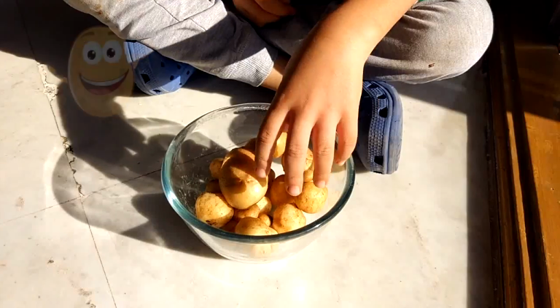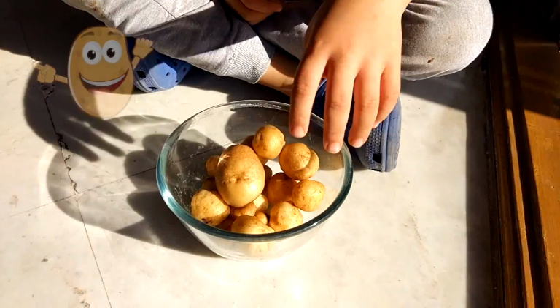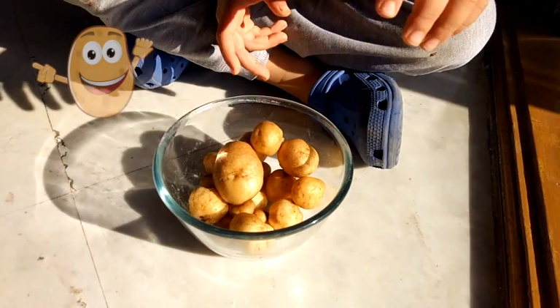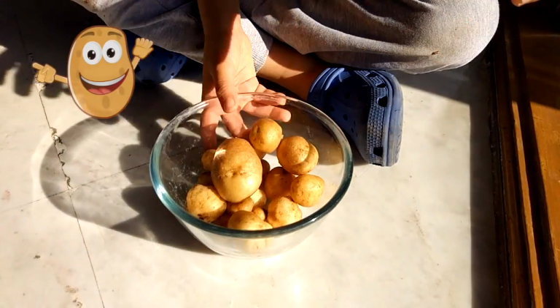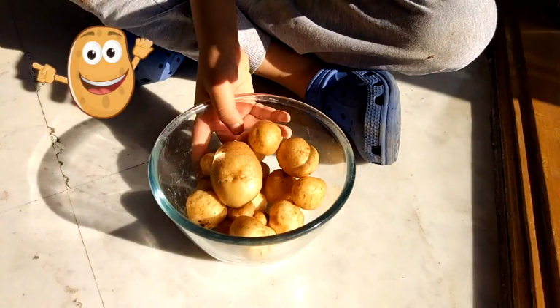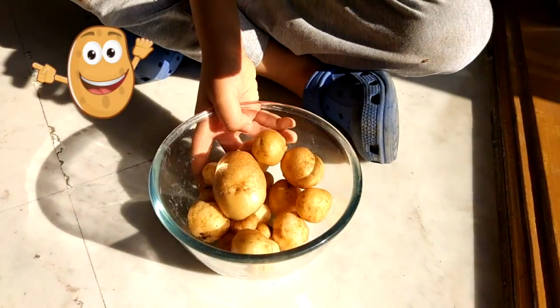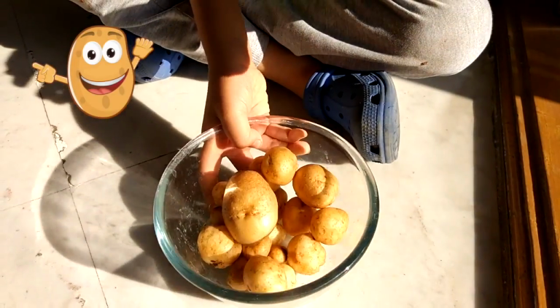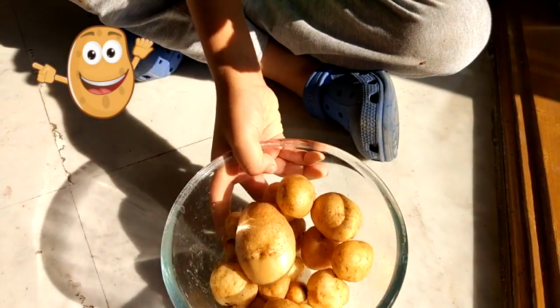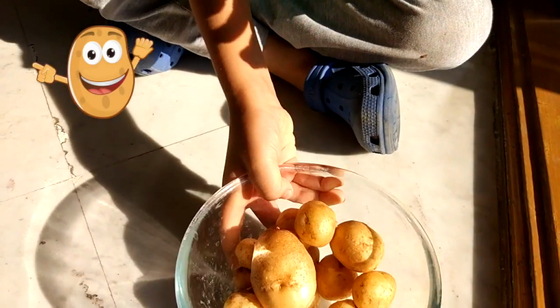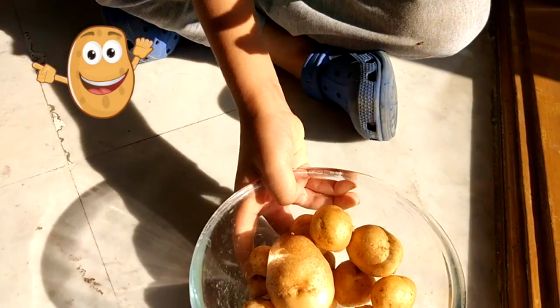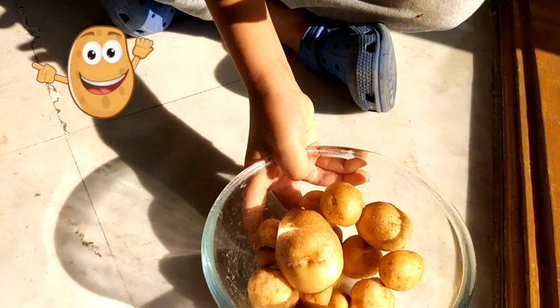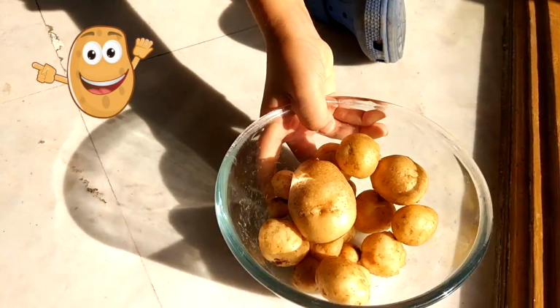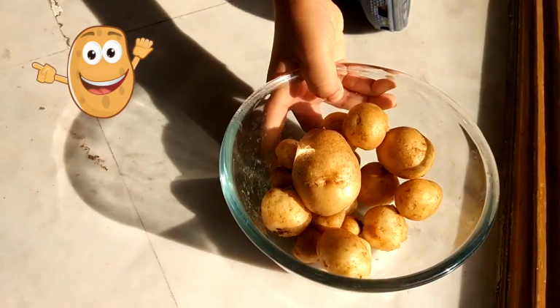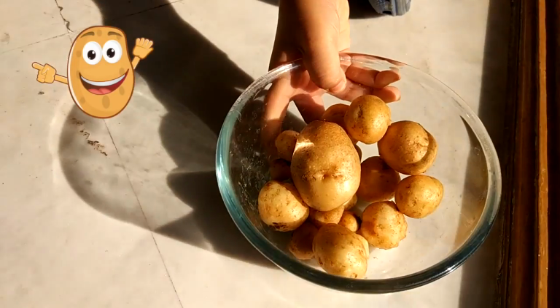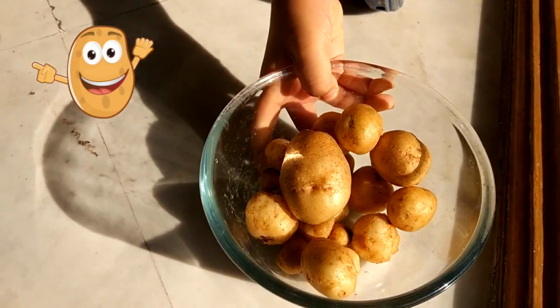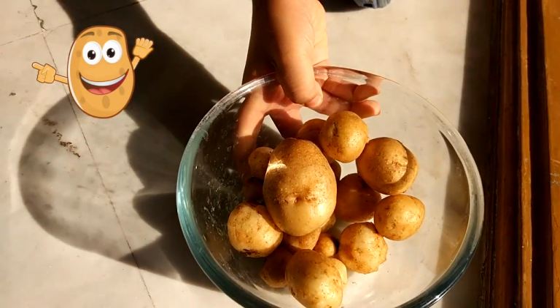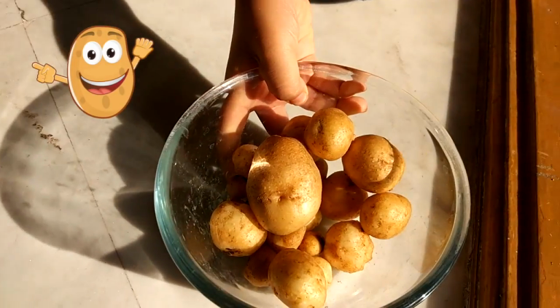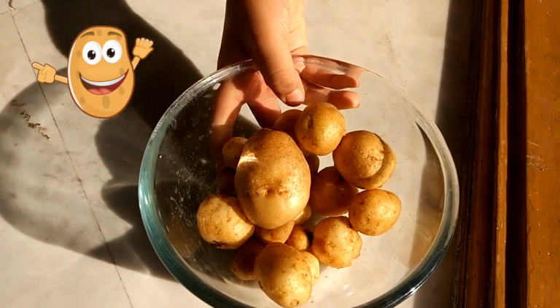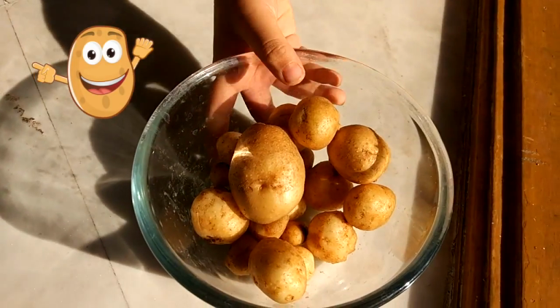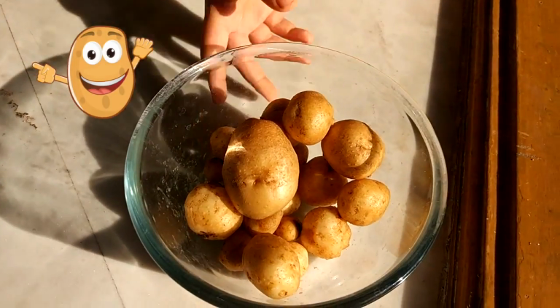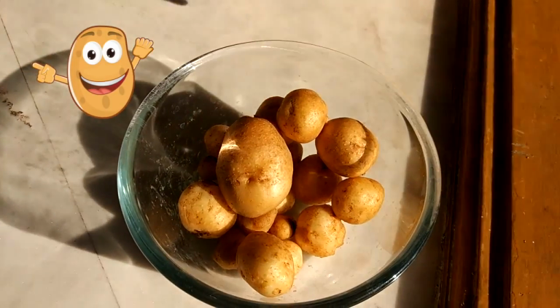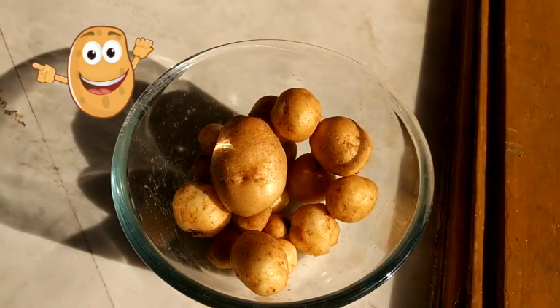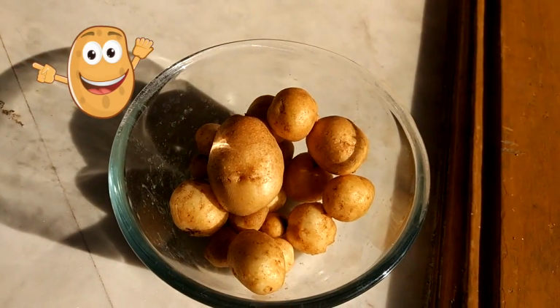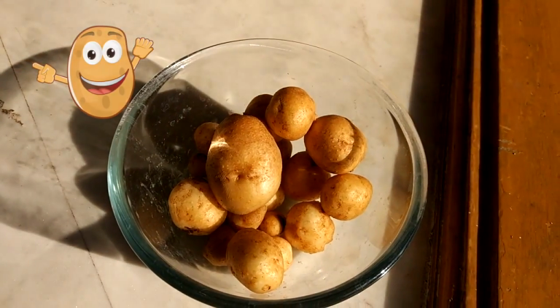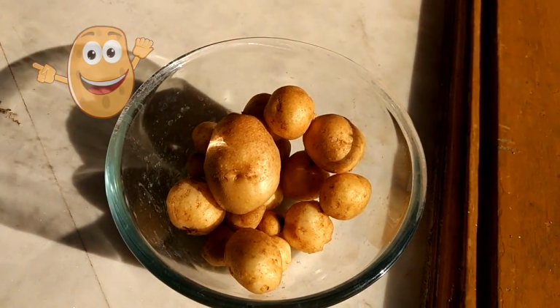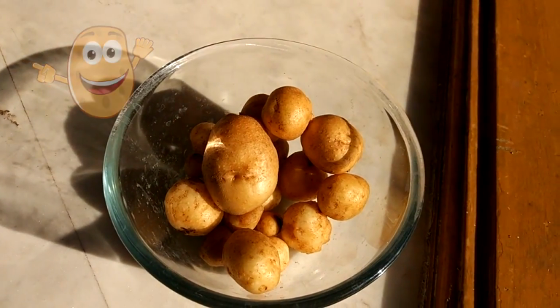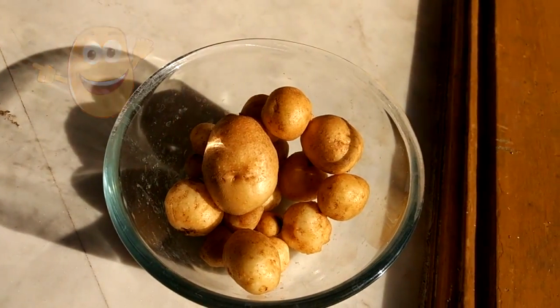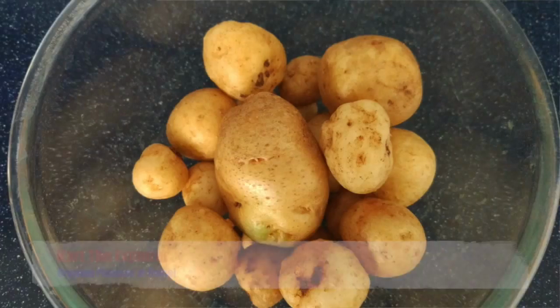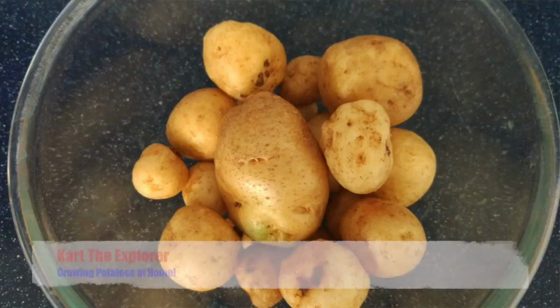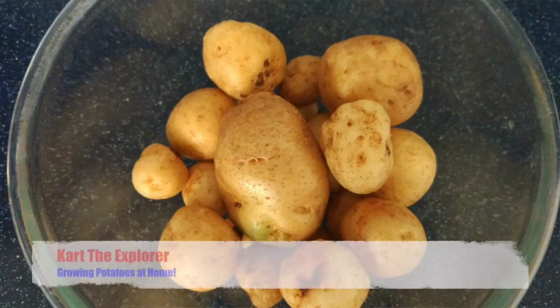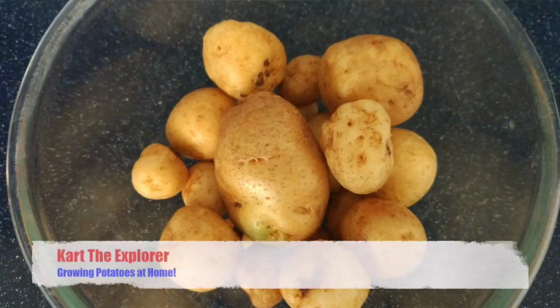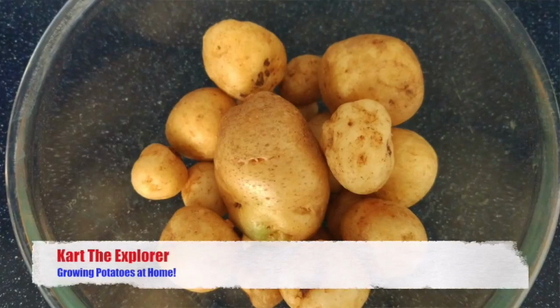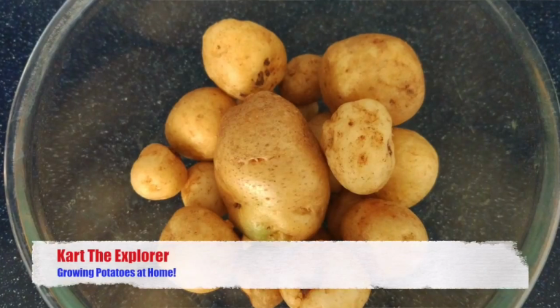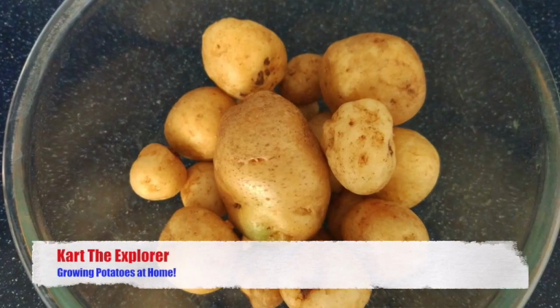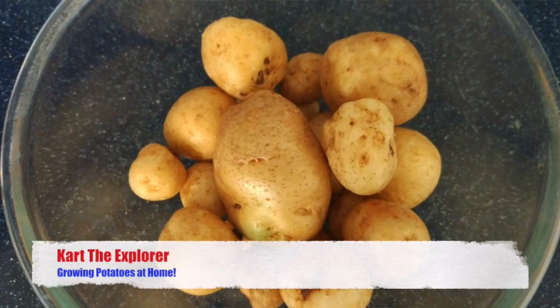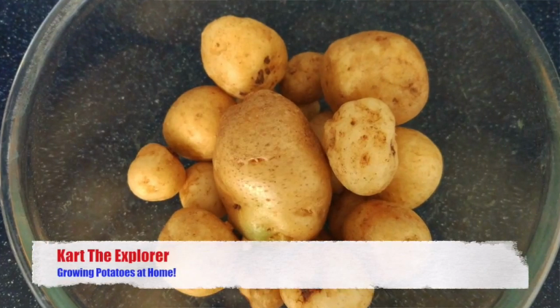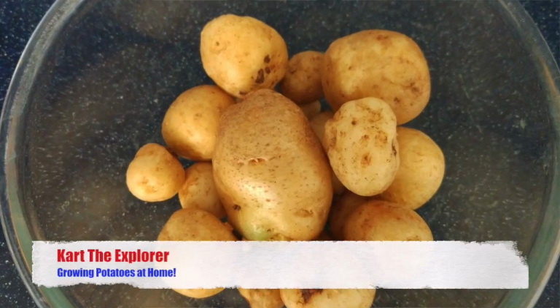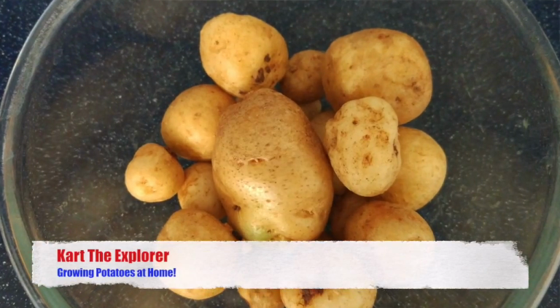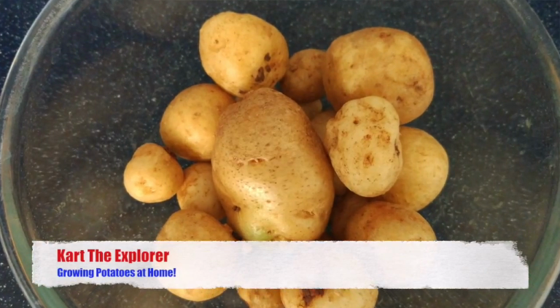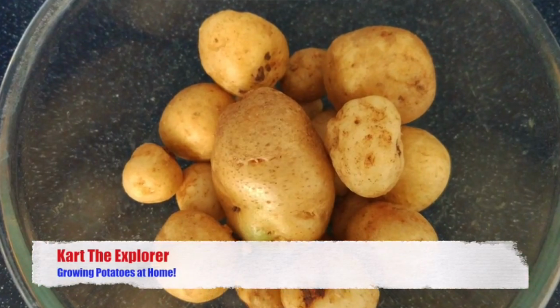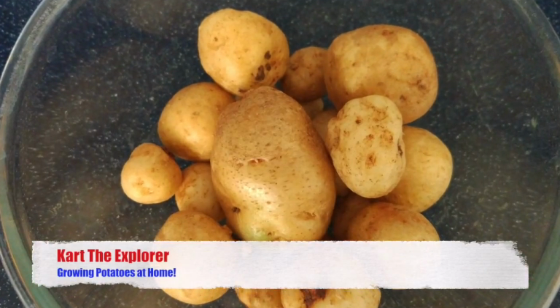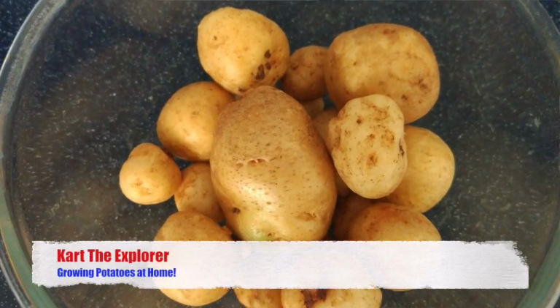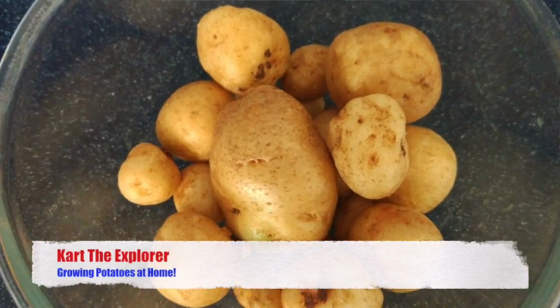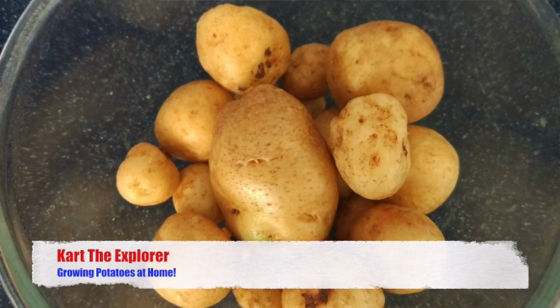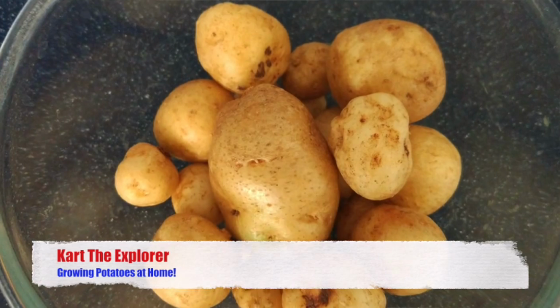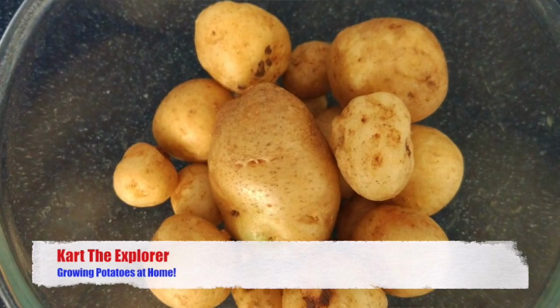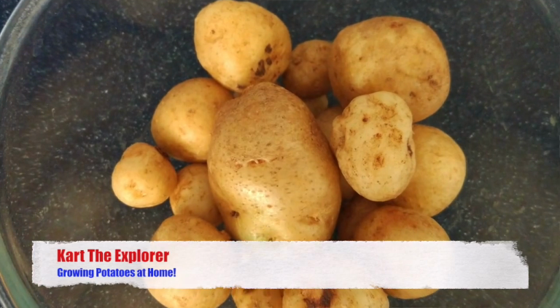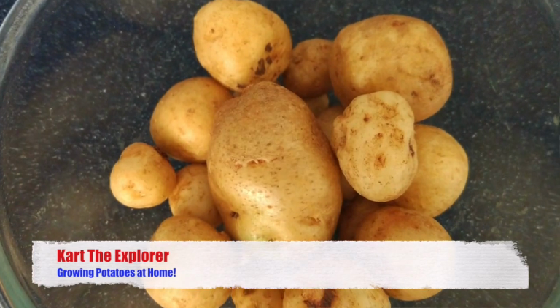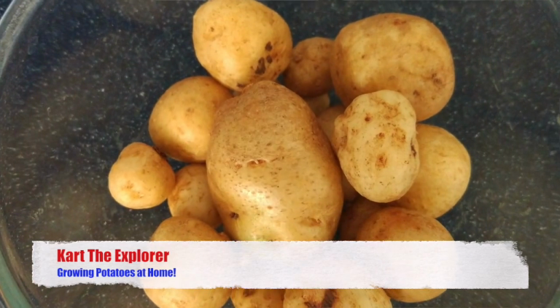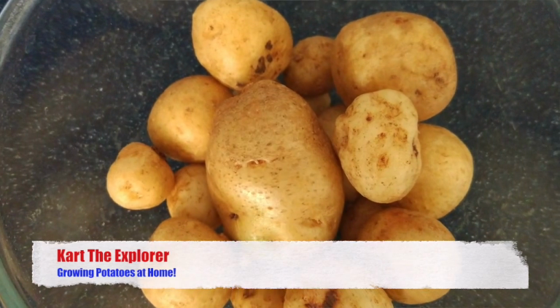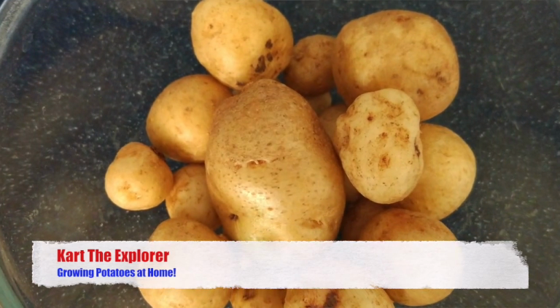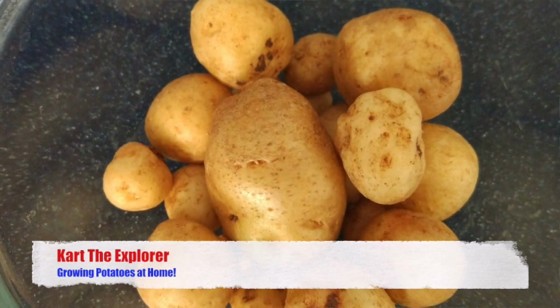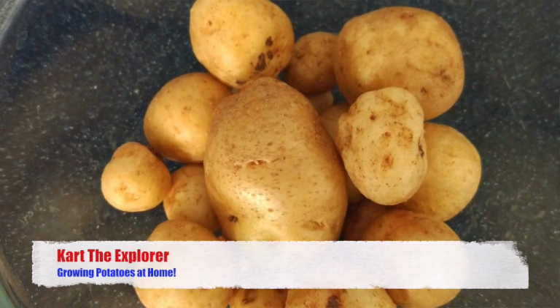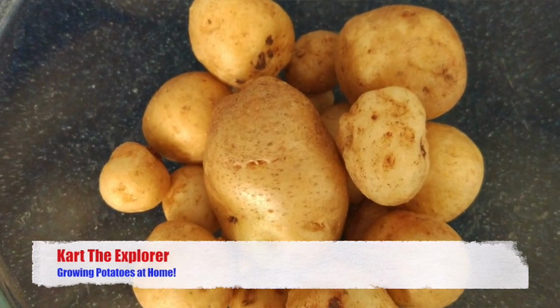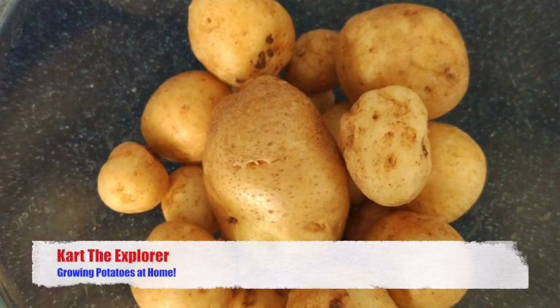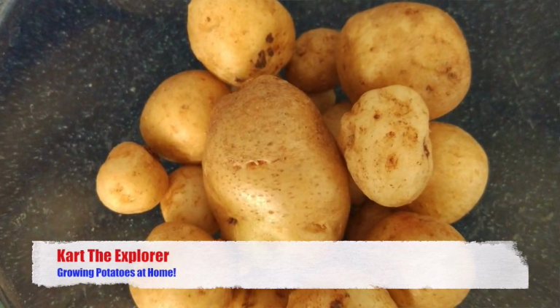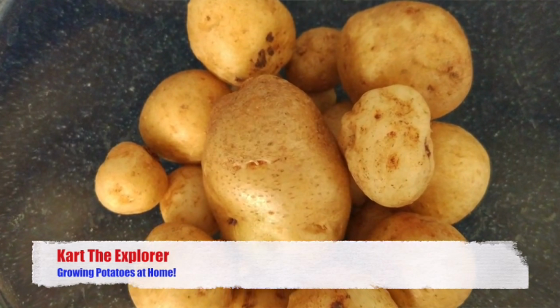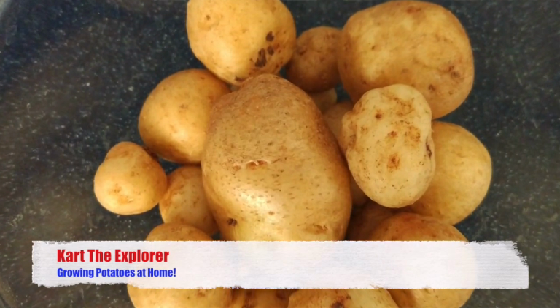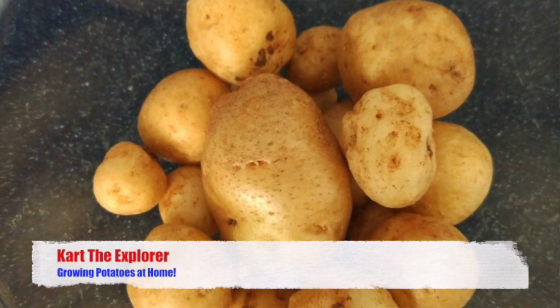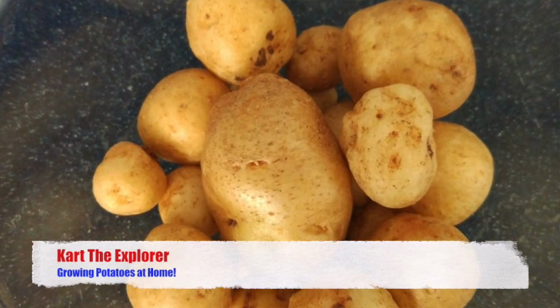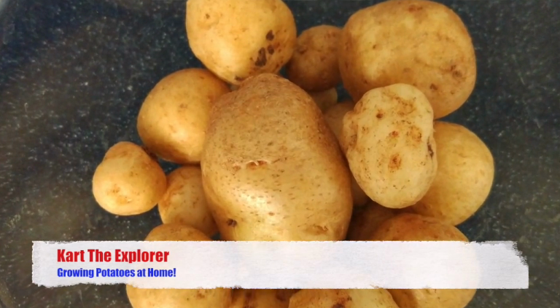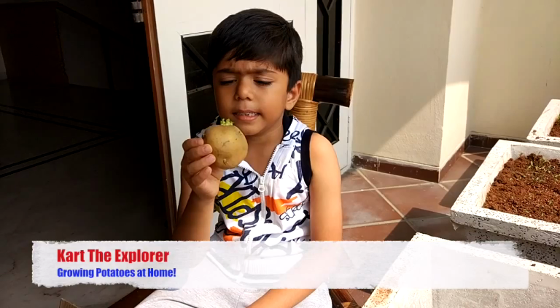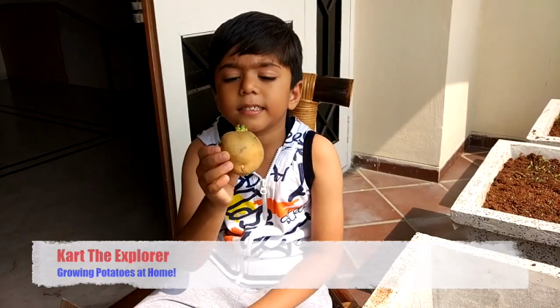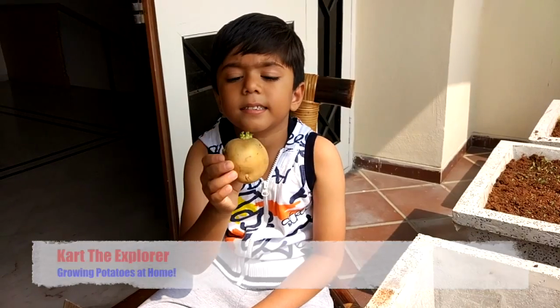Hello friends! Let's grow some potatoes today. All you need is a potato having eyes like this.